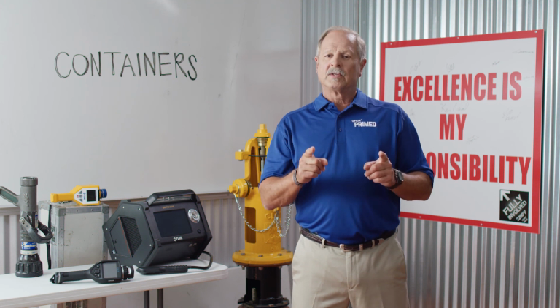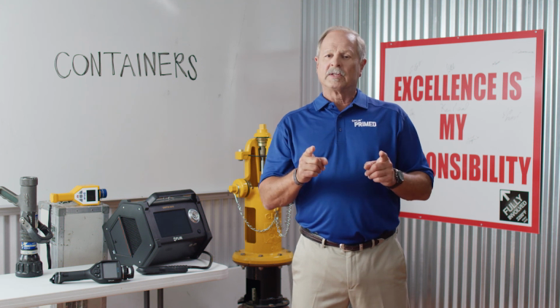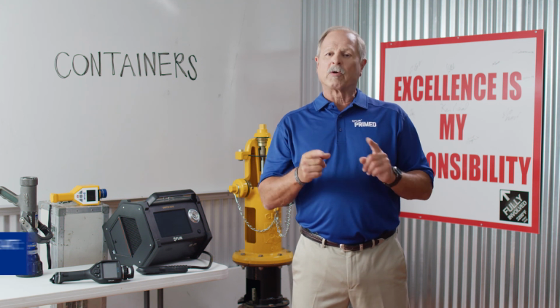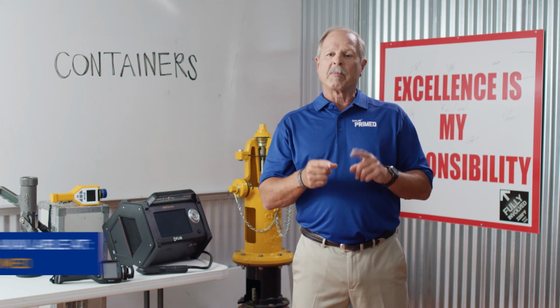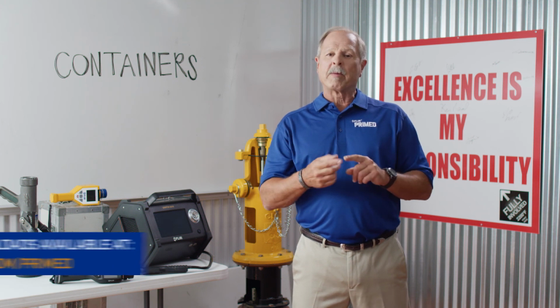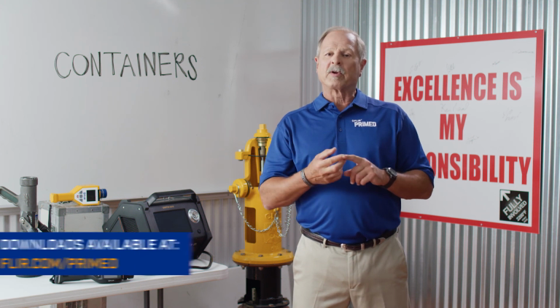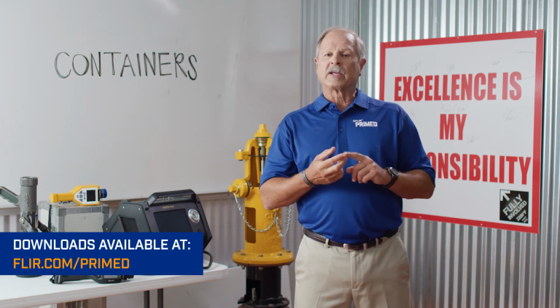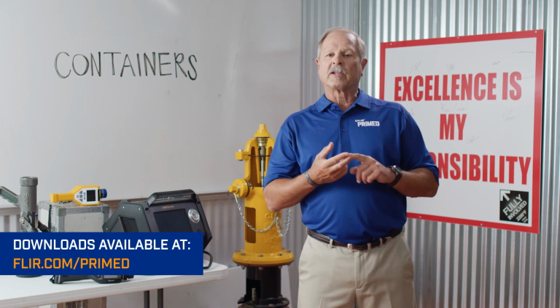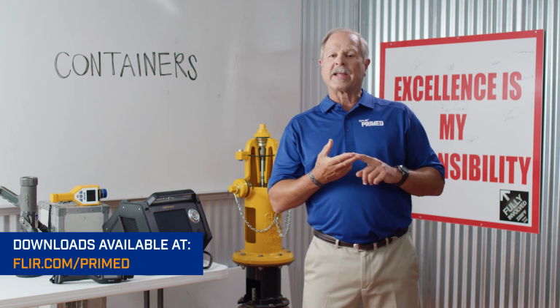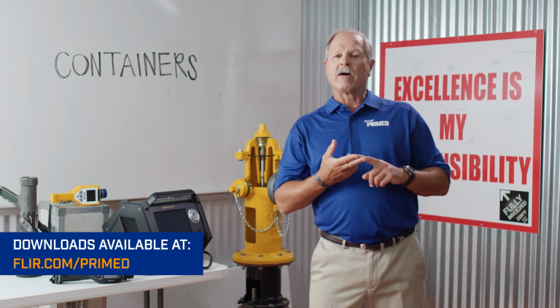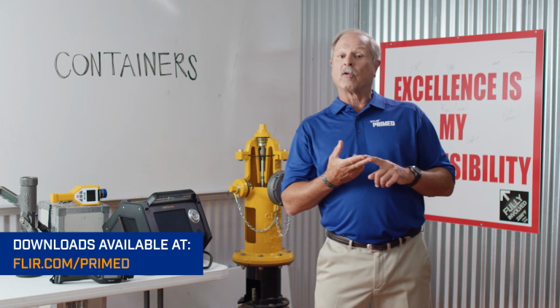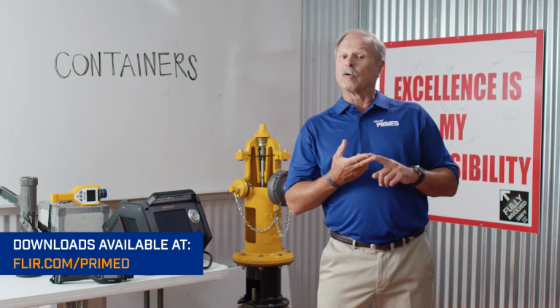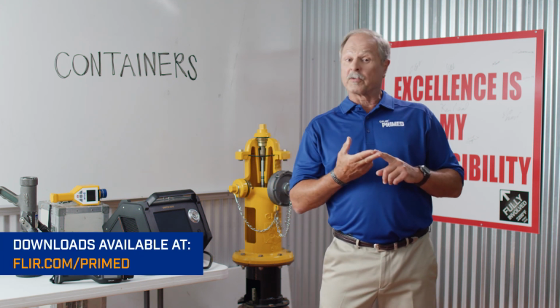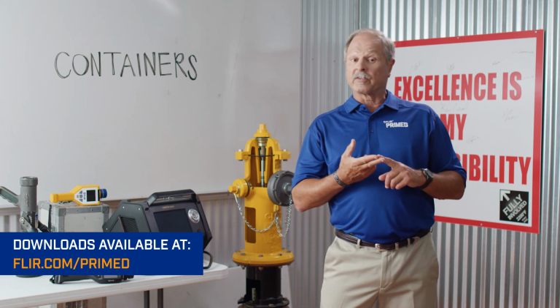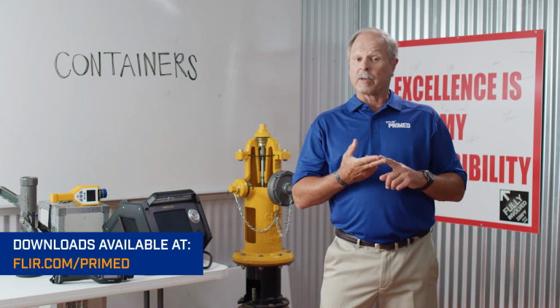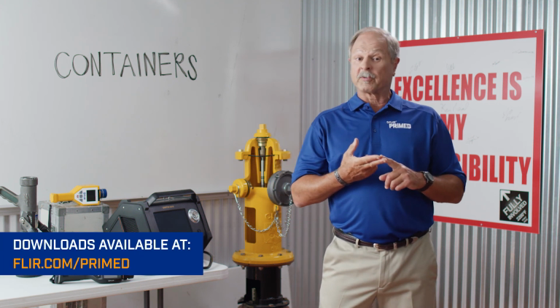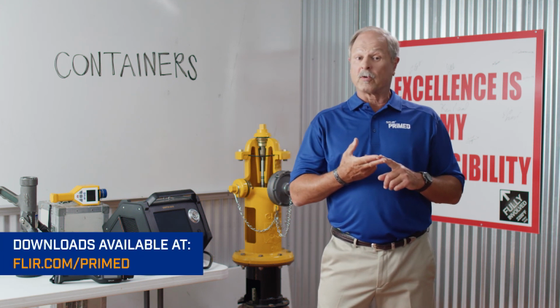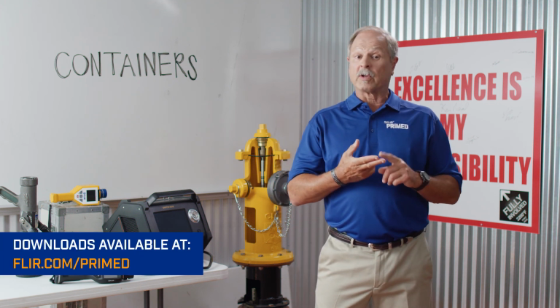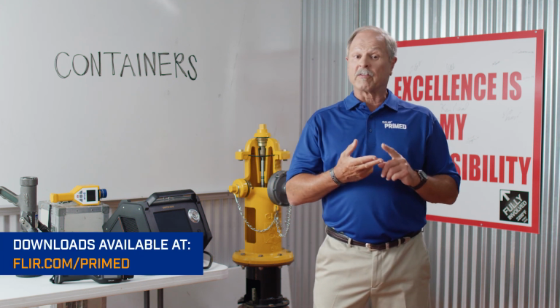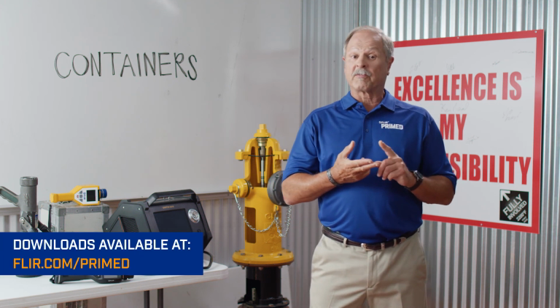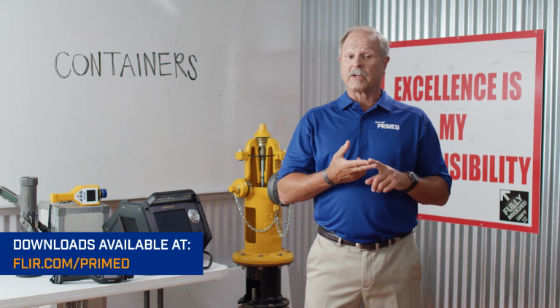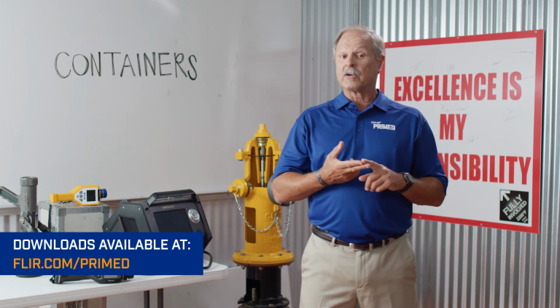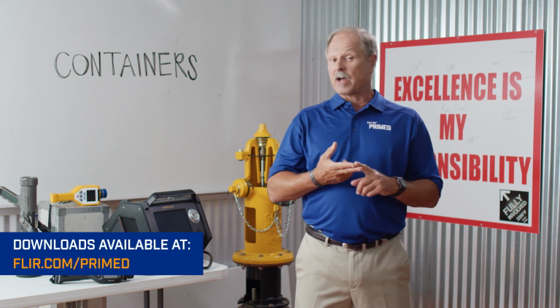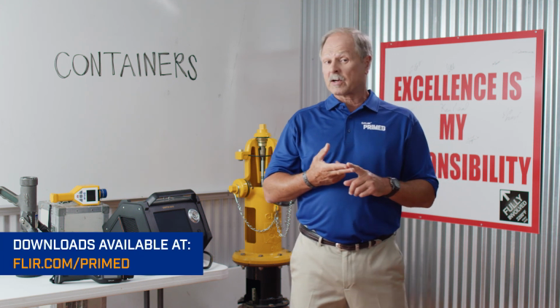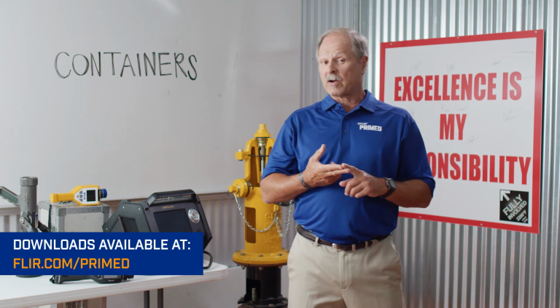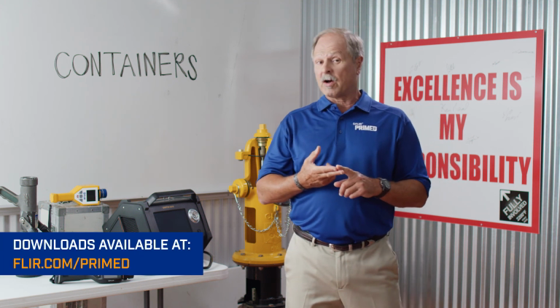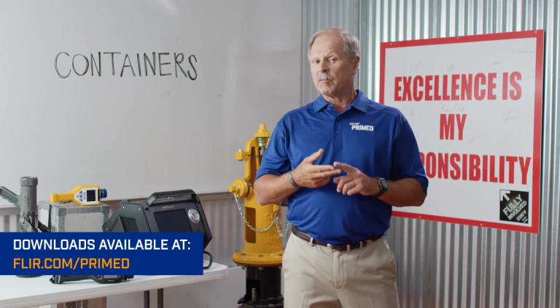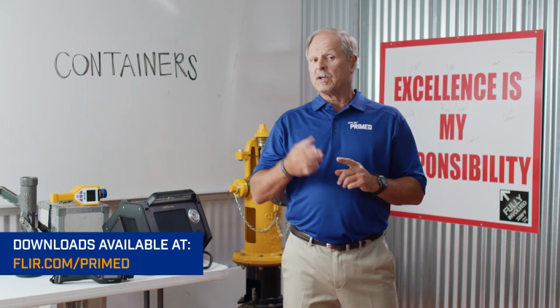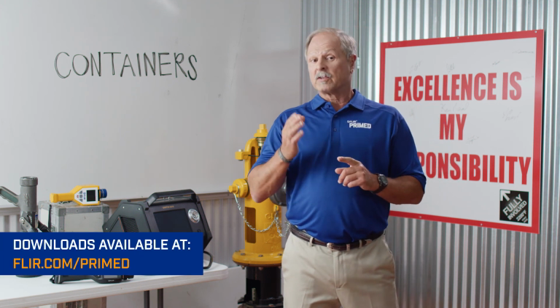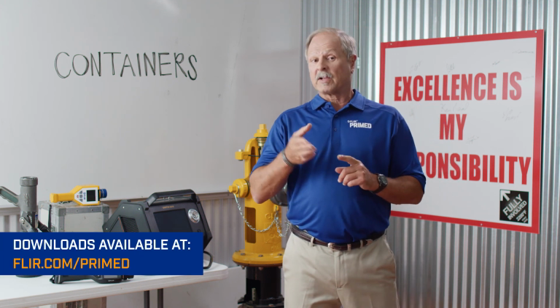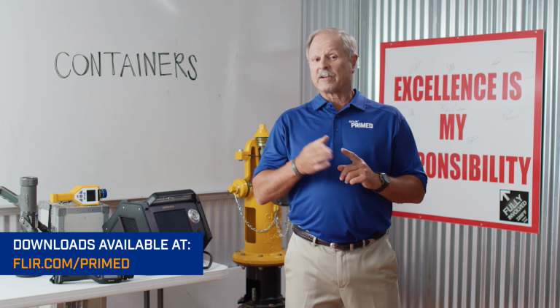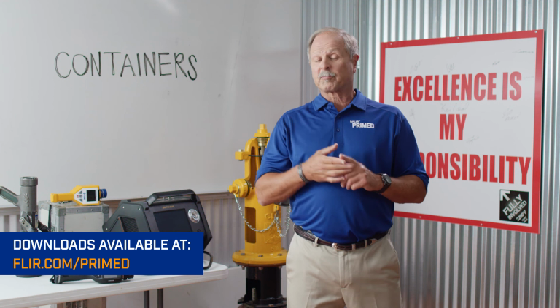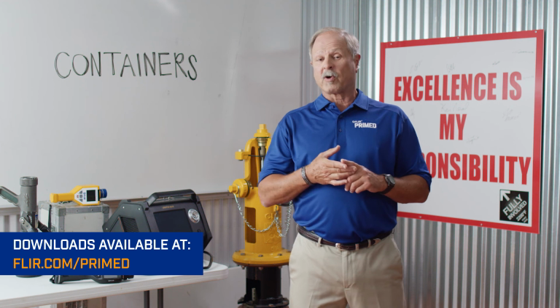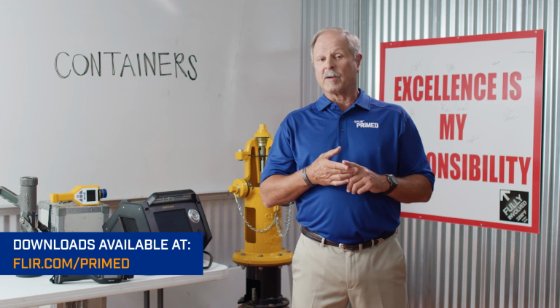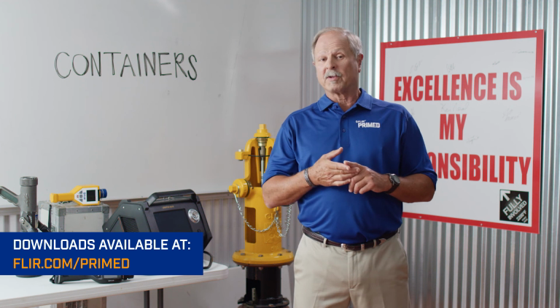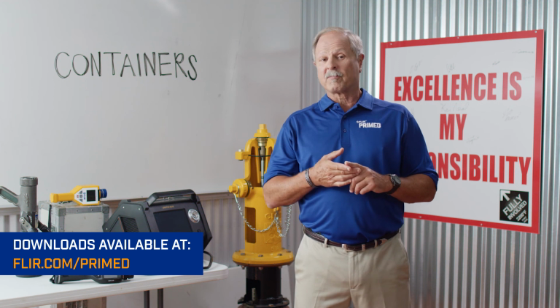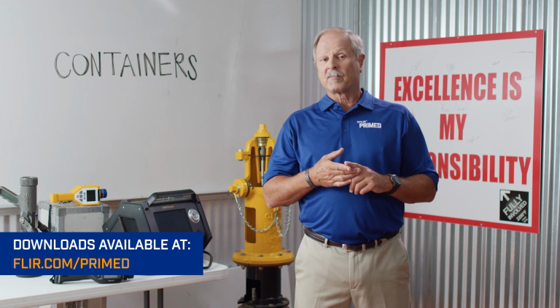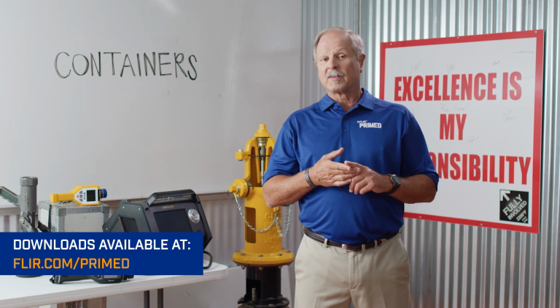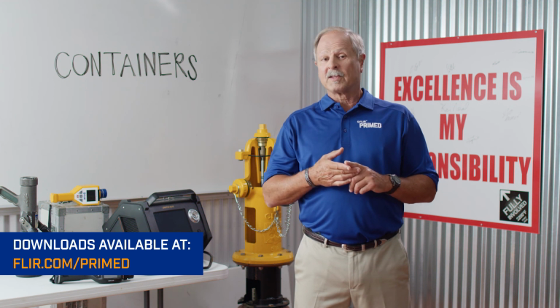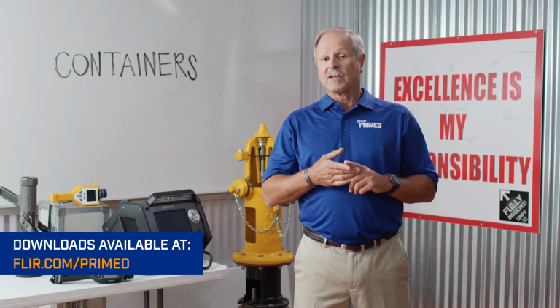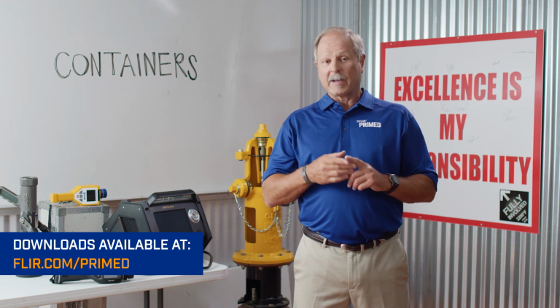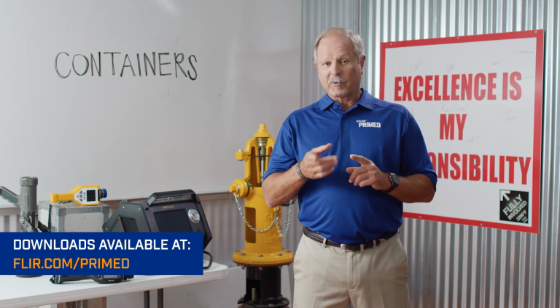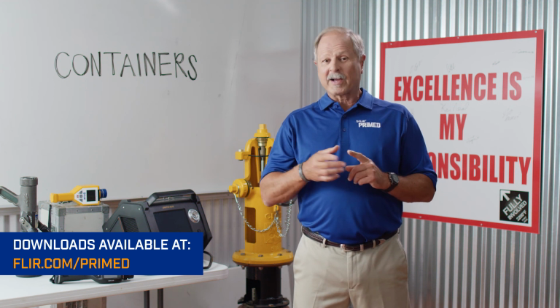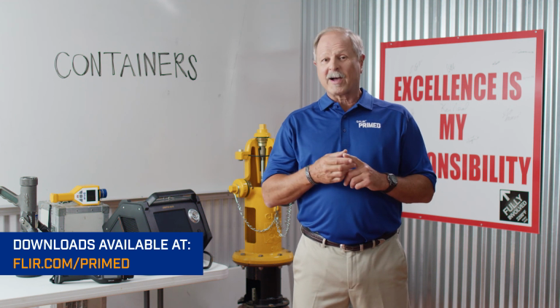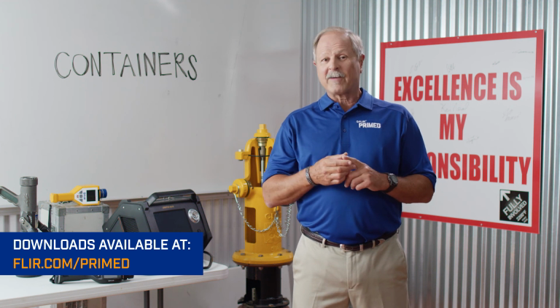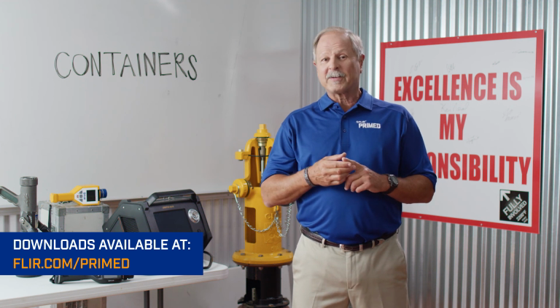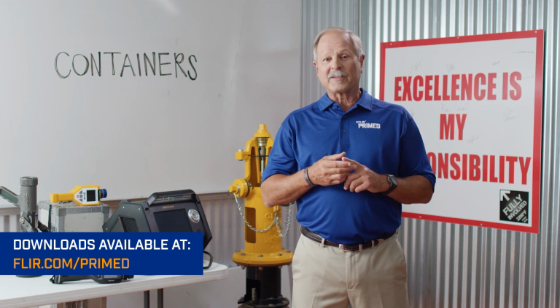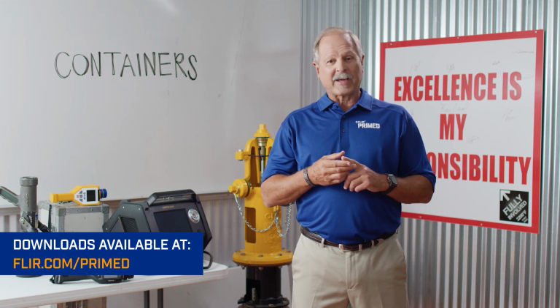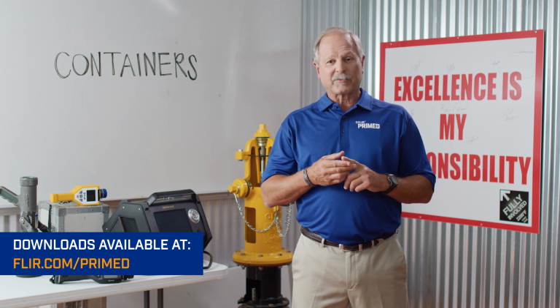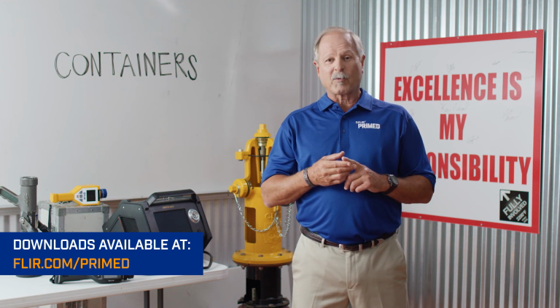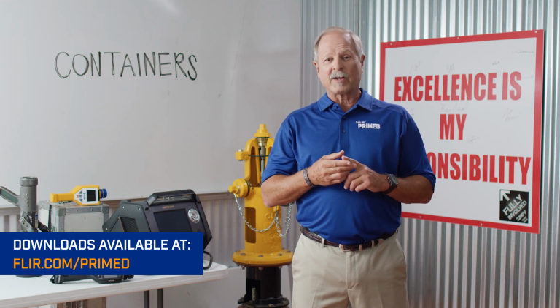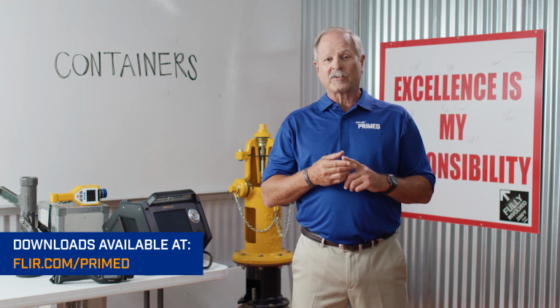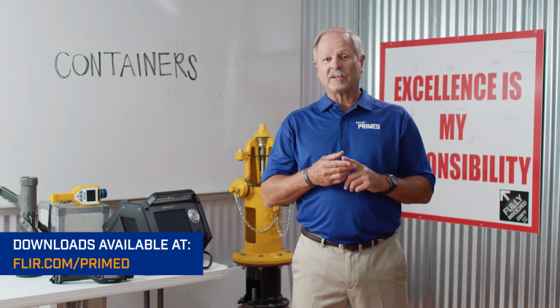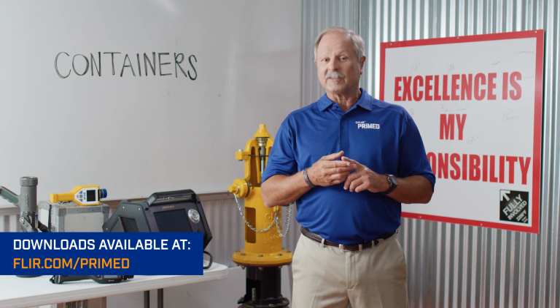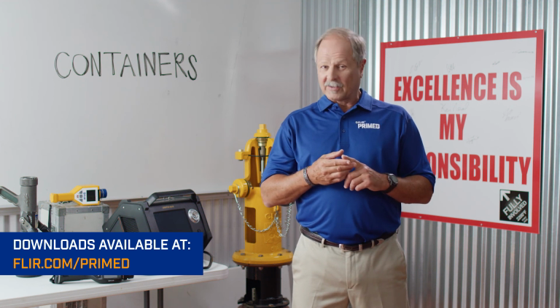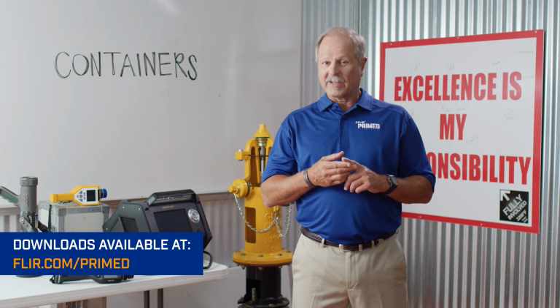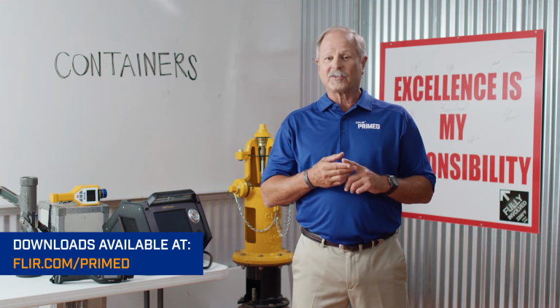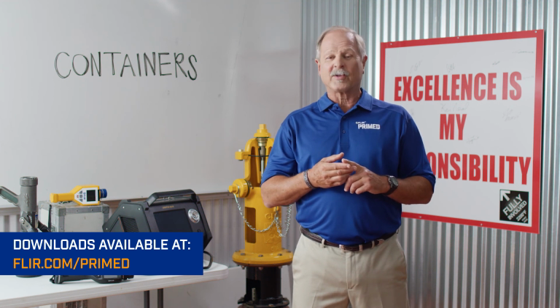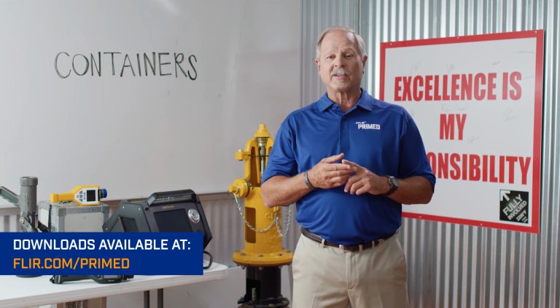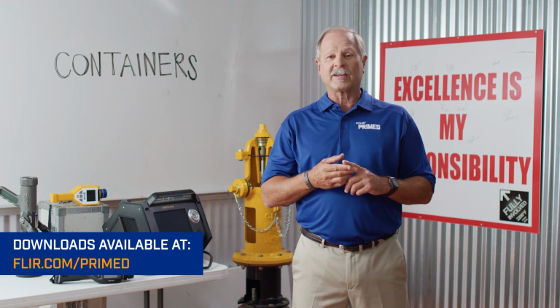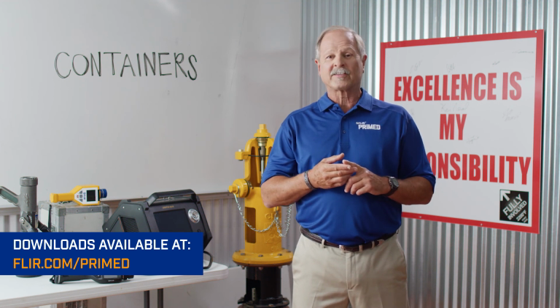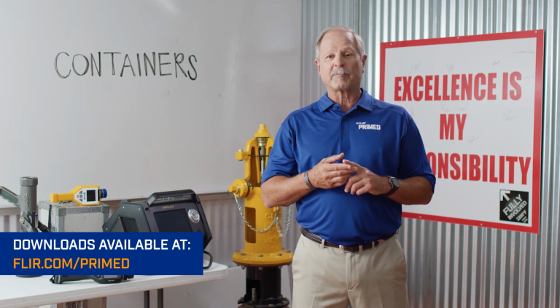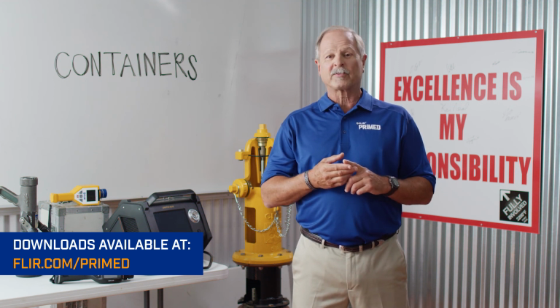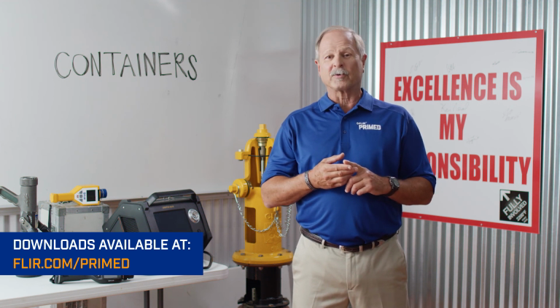Remember to get the download for this episode at FLIR.com/primed. I'm Grant Coffey — thanks for watching. I'll catch you on the next episode.